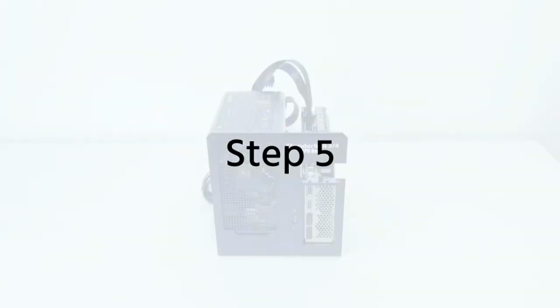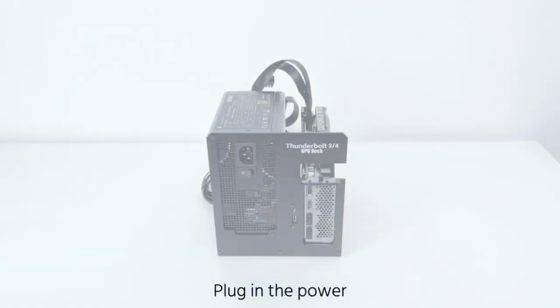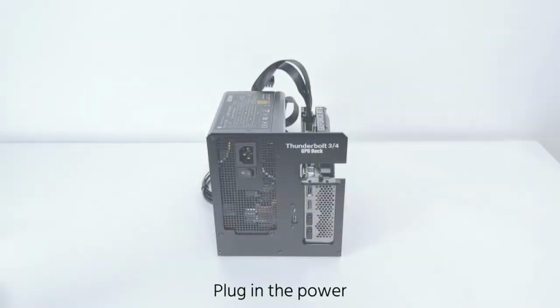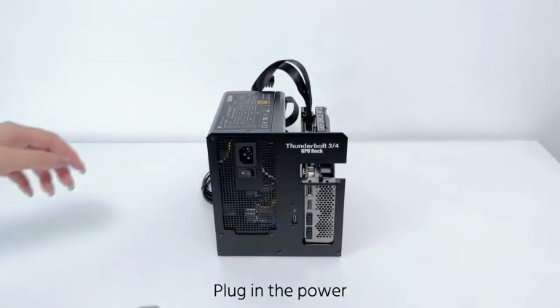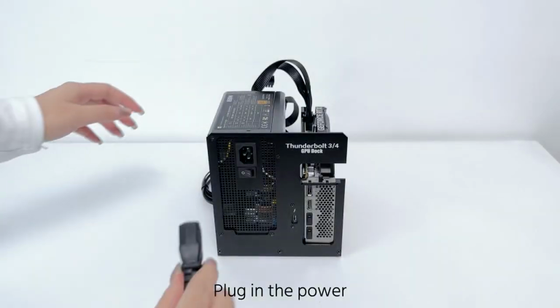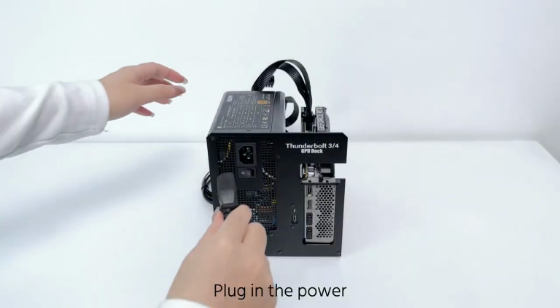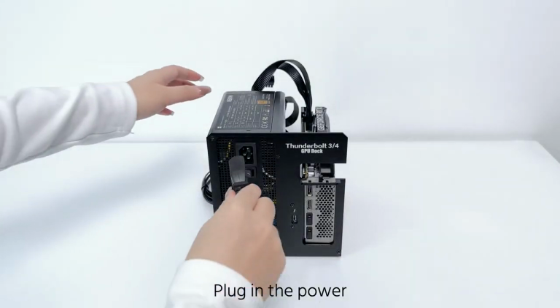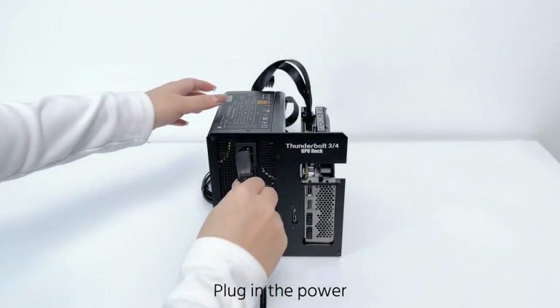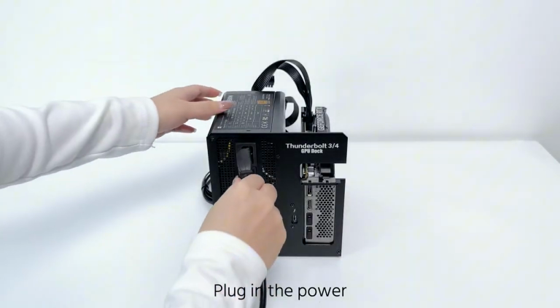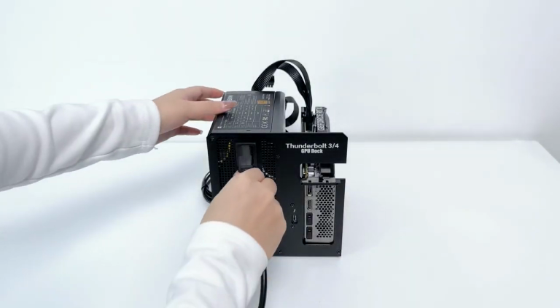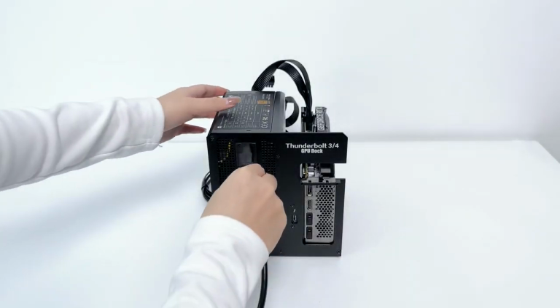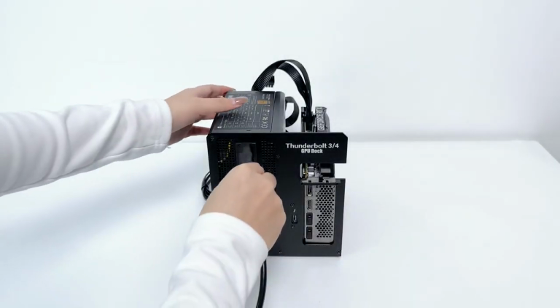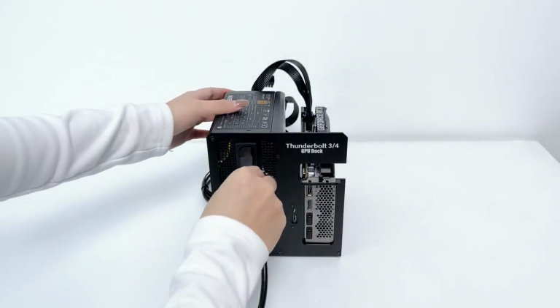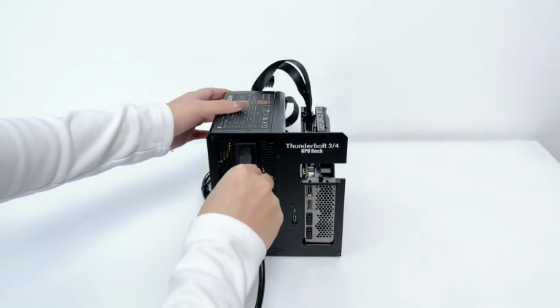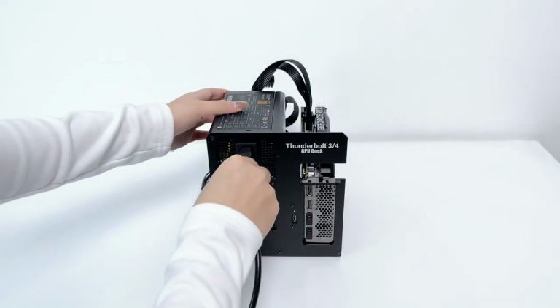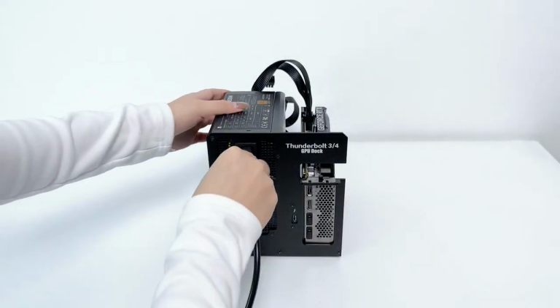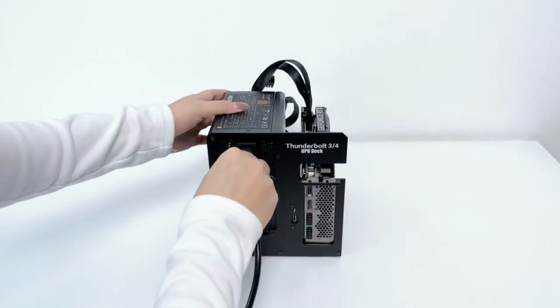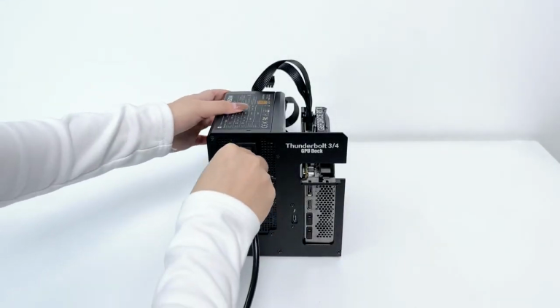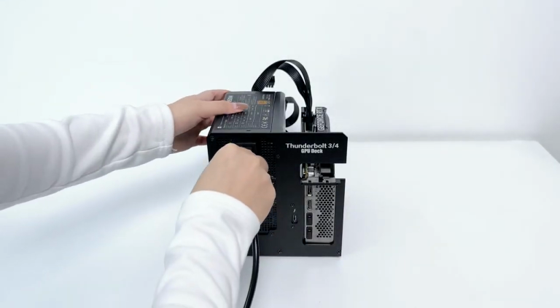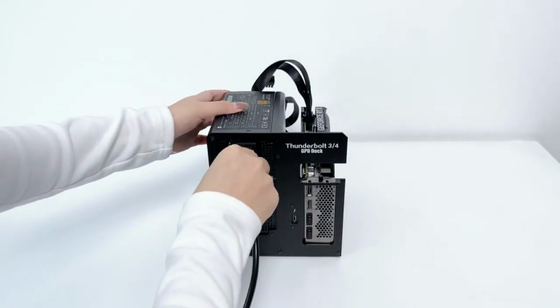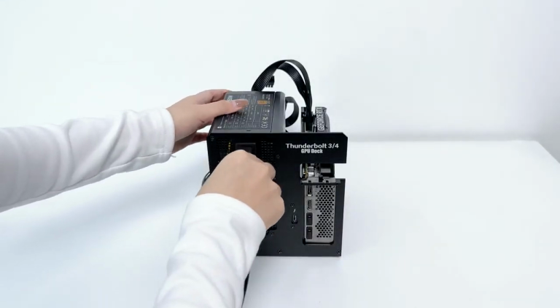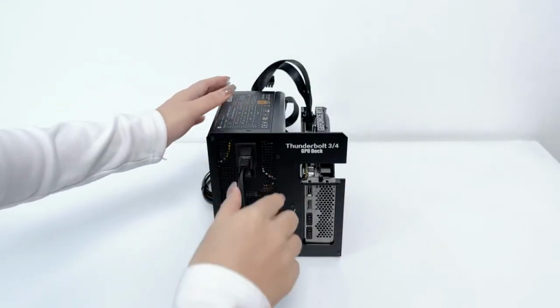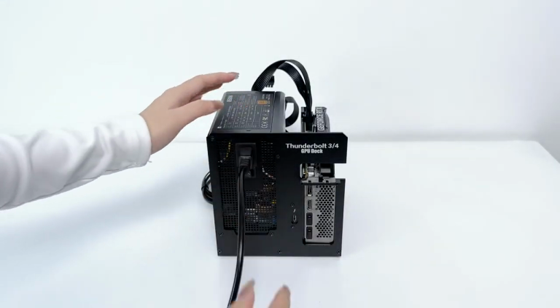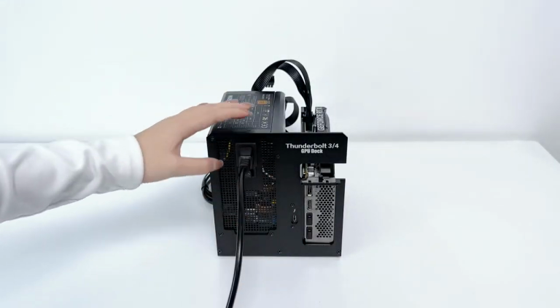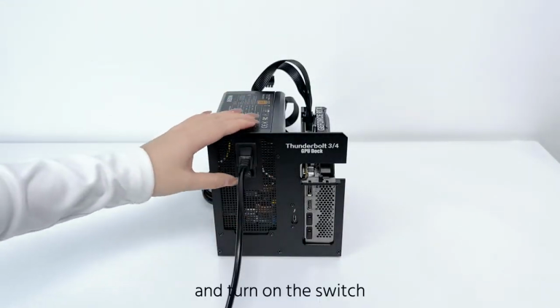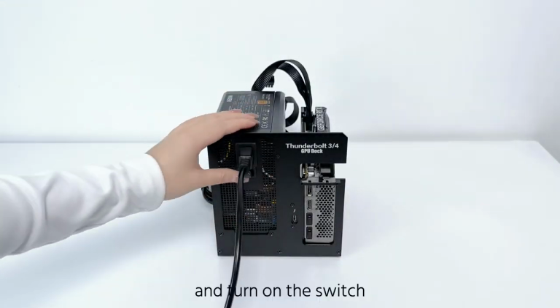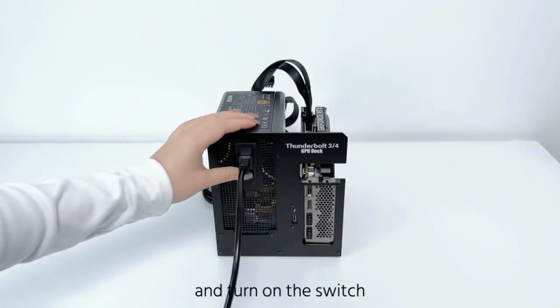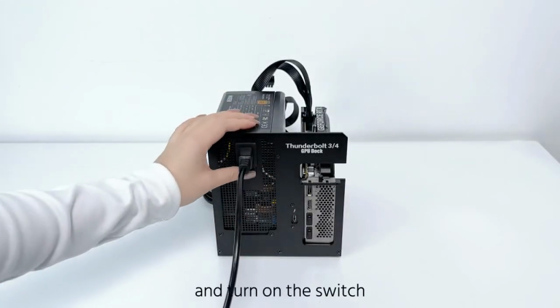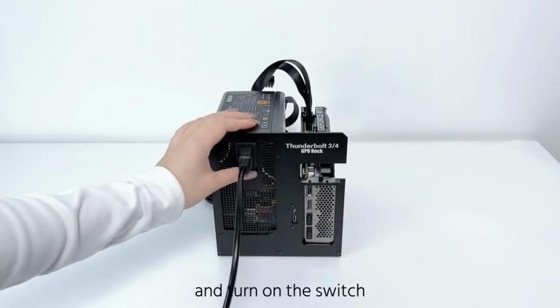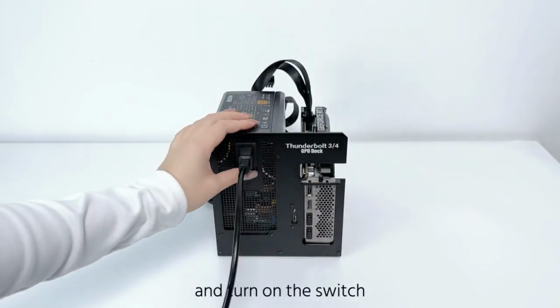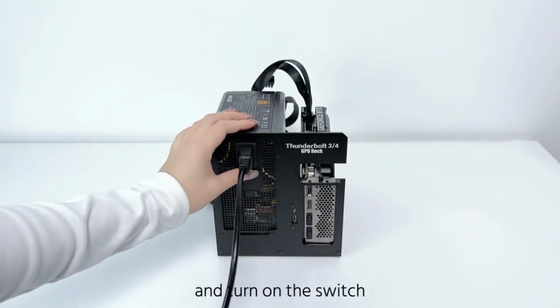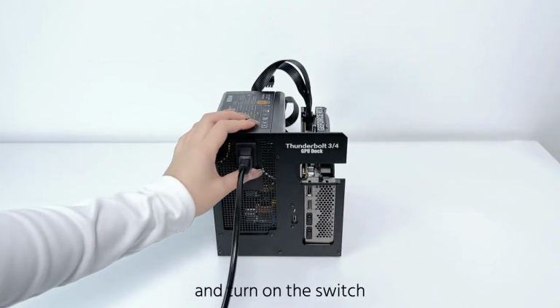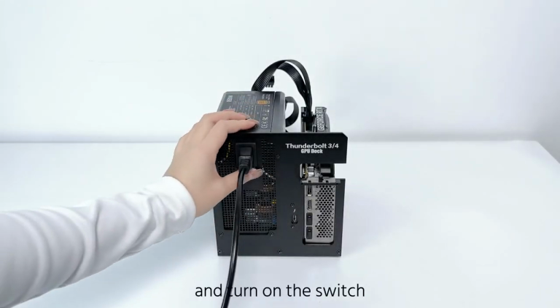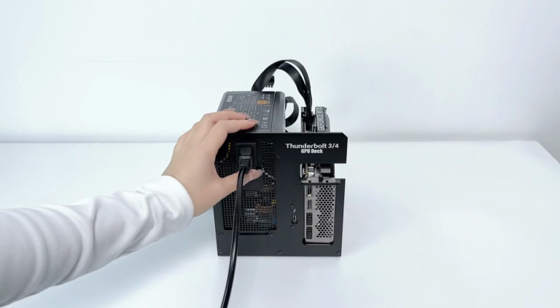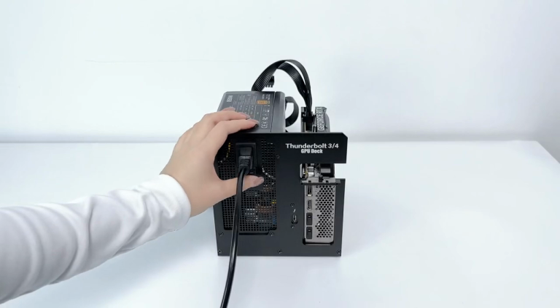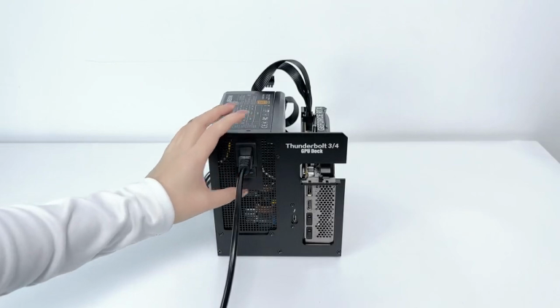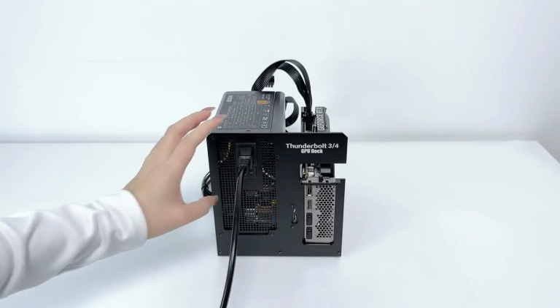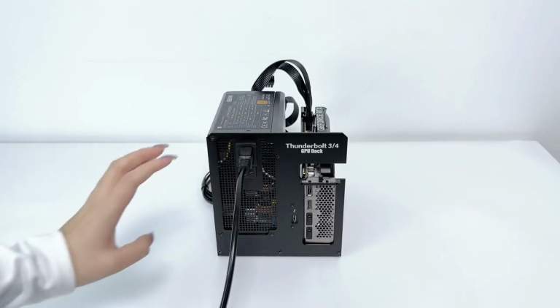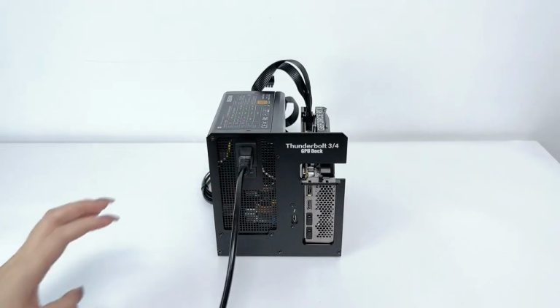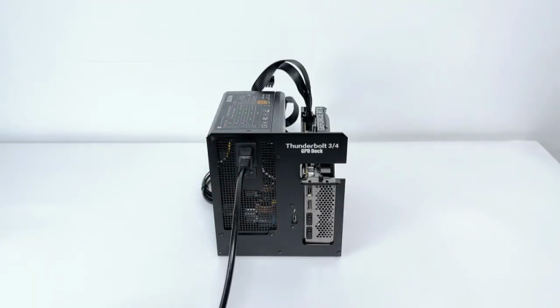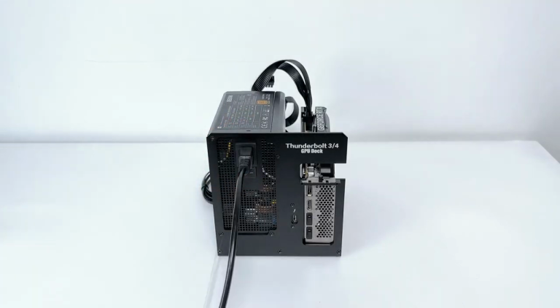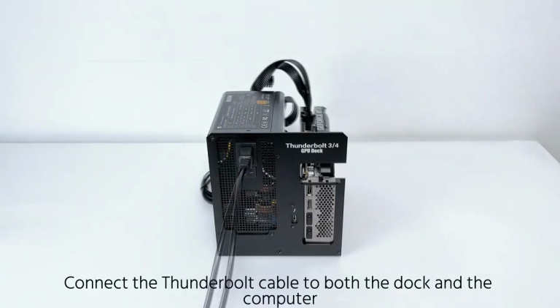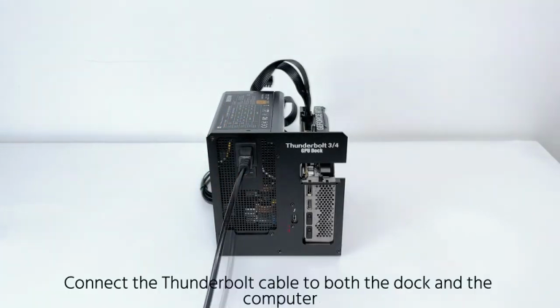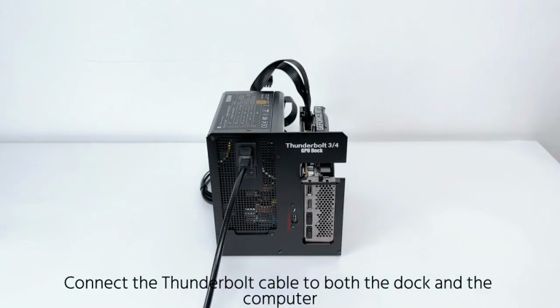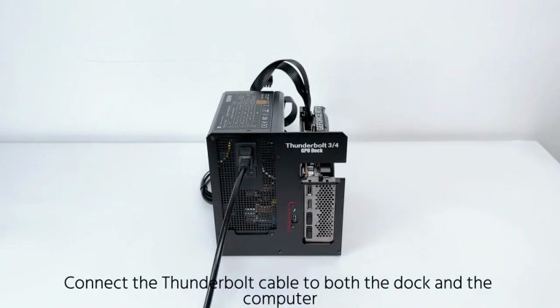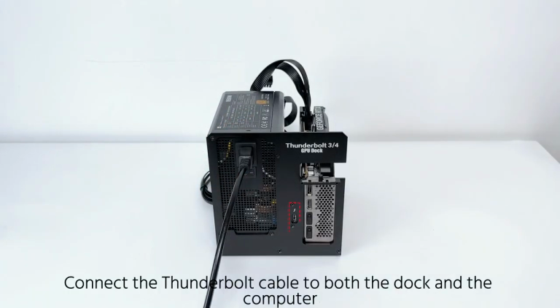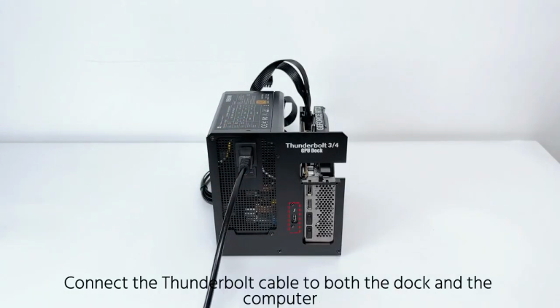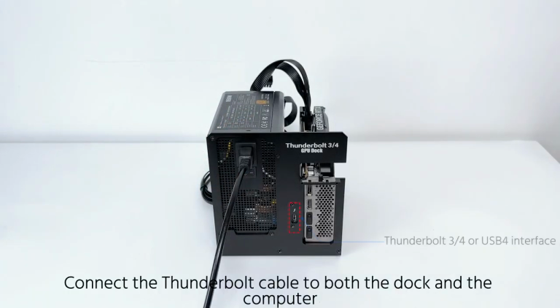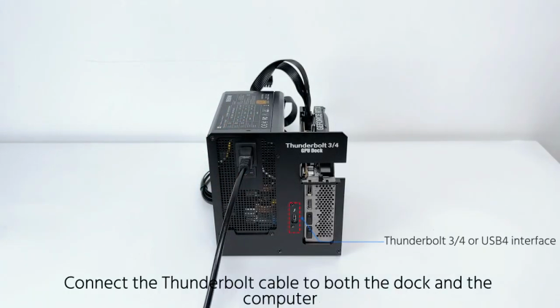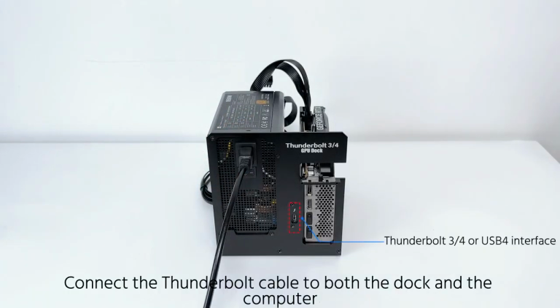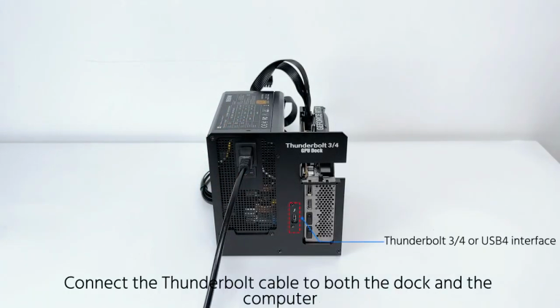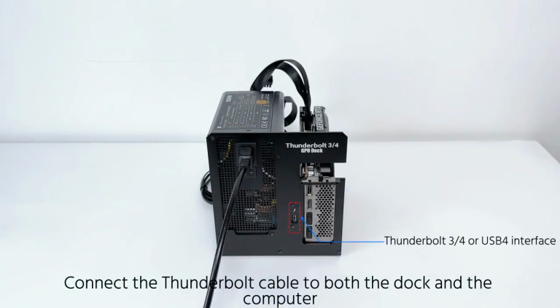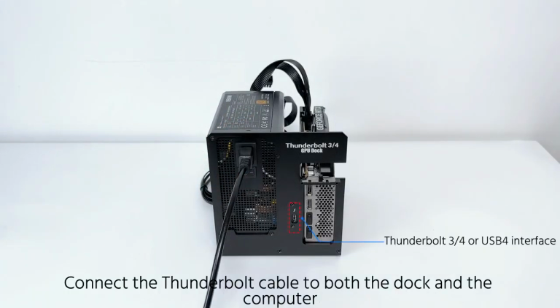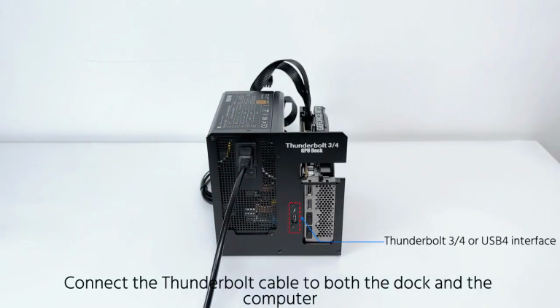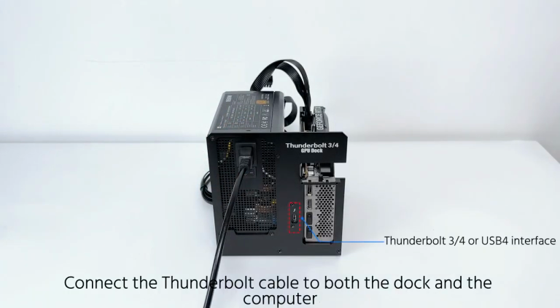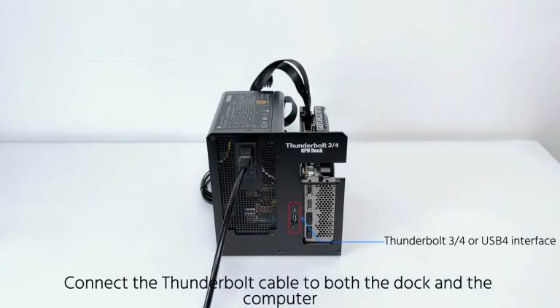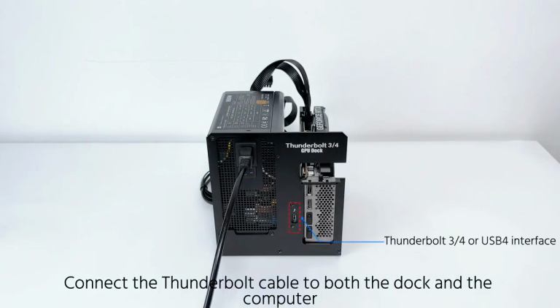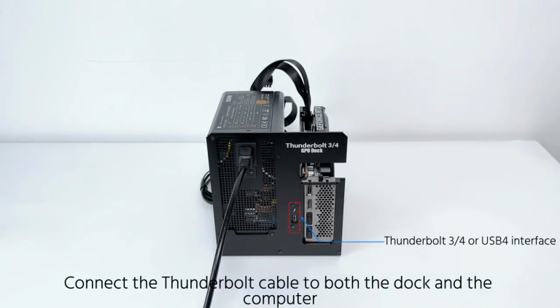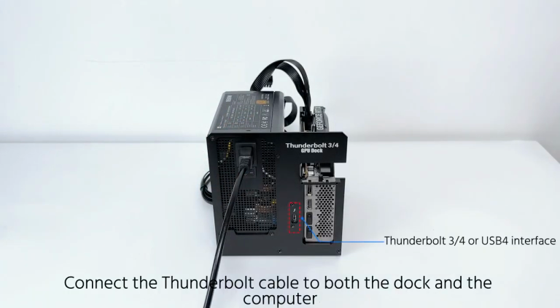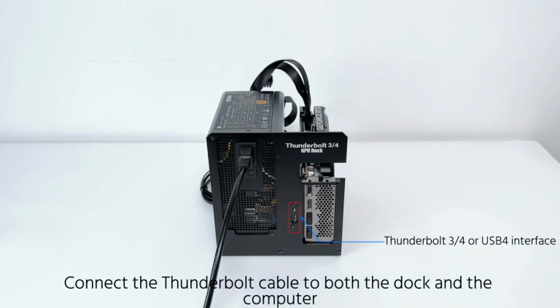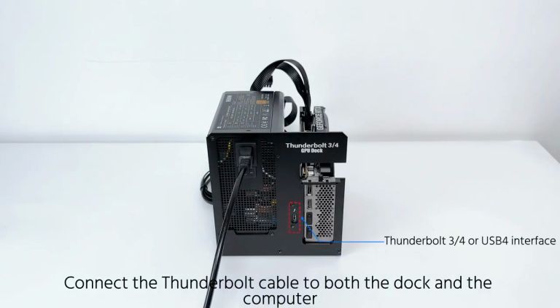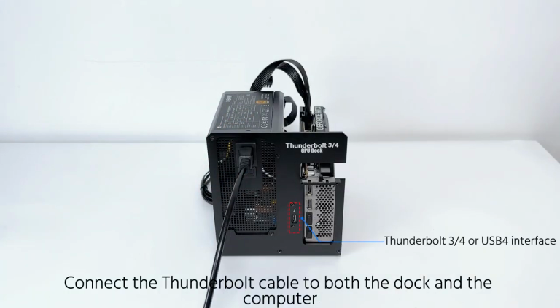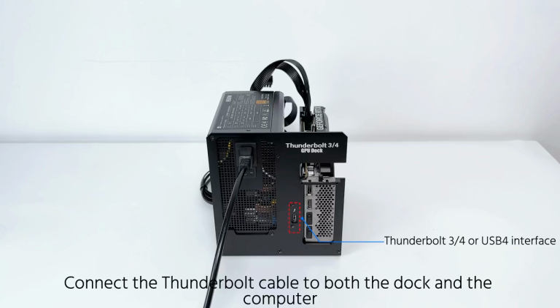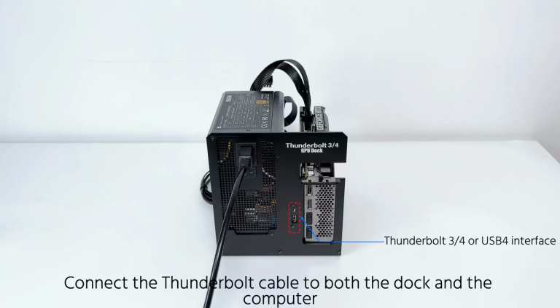Plug in the power and turn on the switch. Connect the Thunderbolt cable to both the dock and the computer.